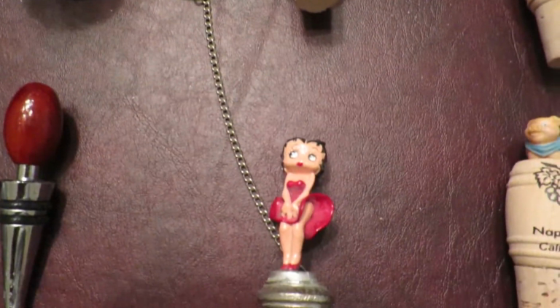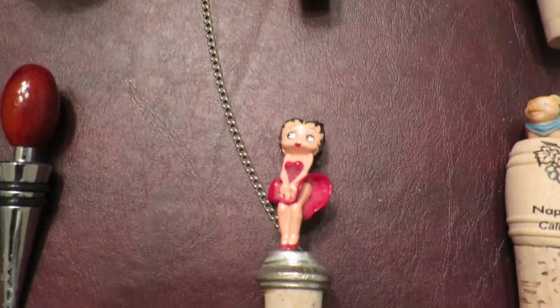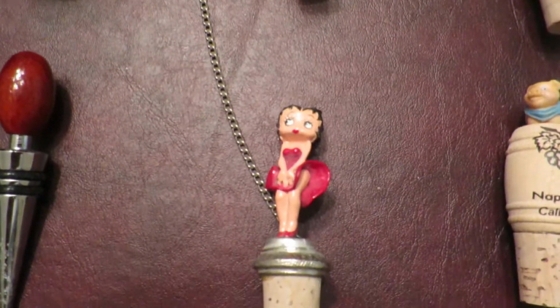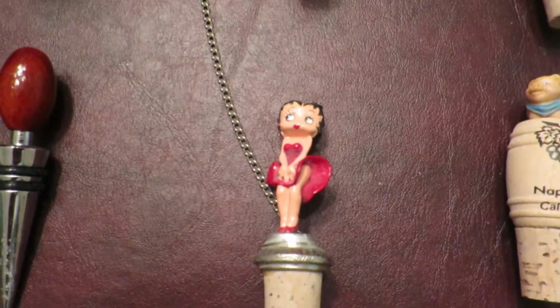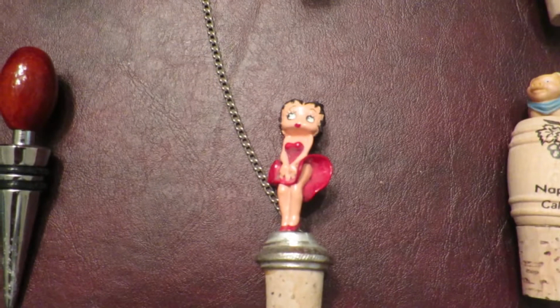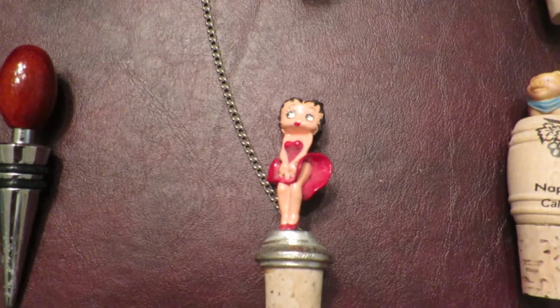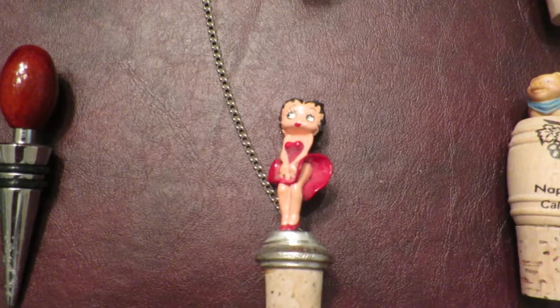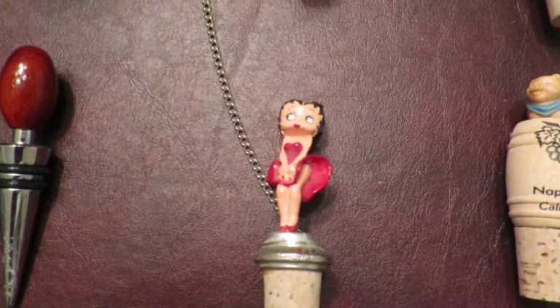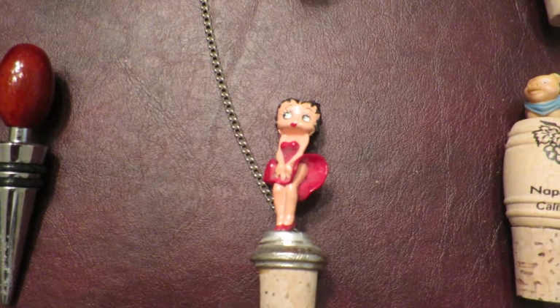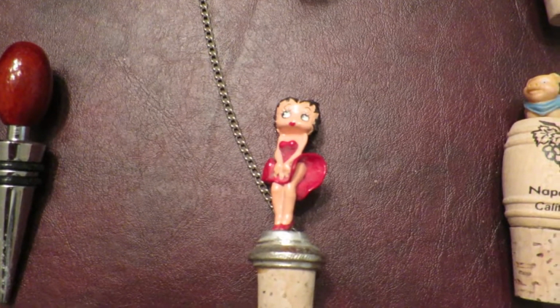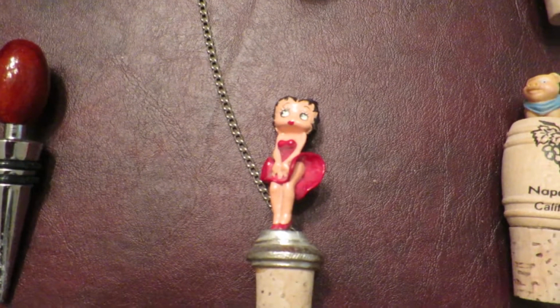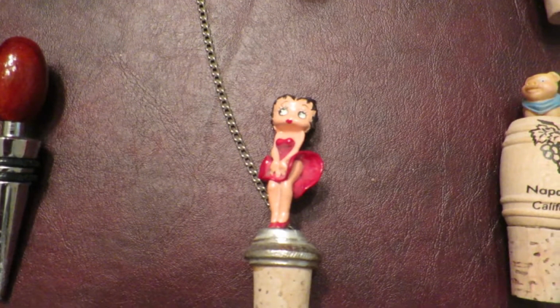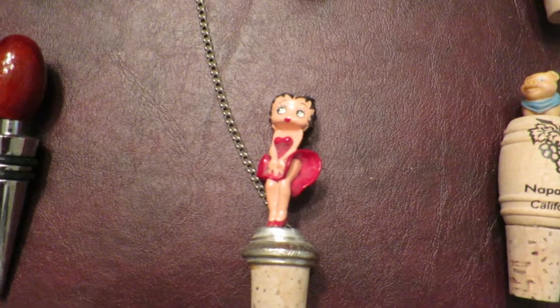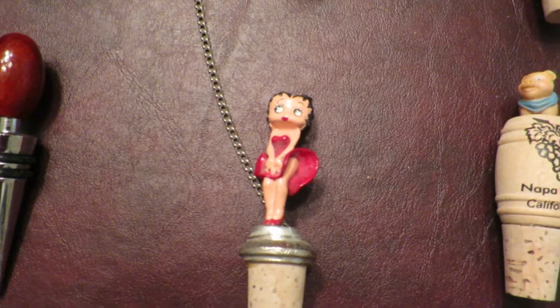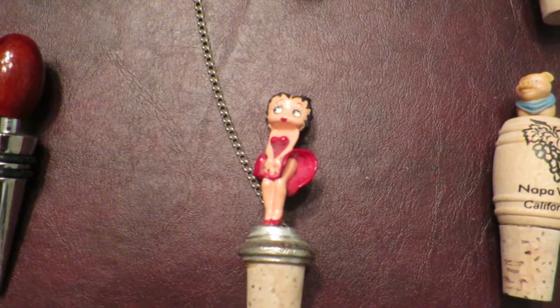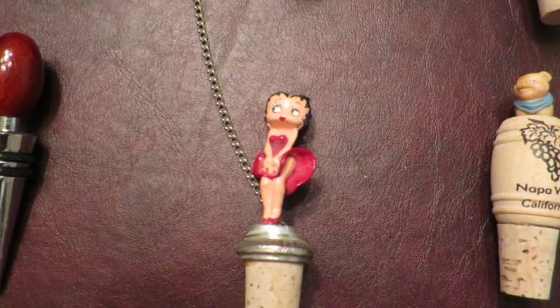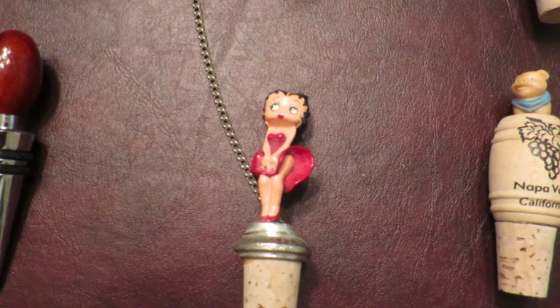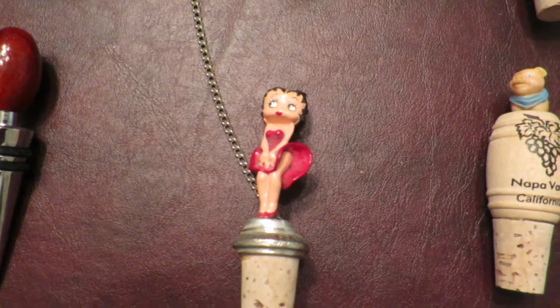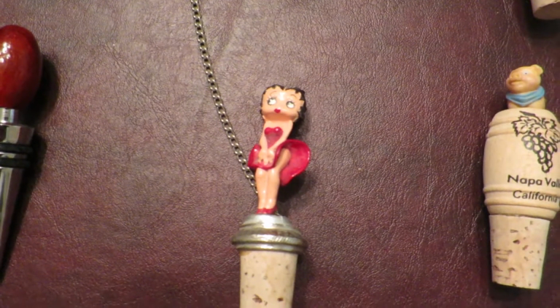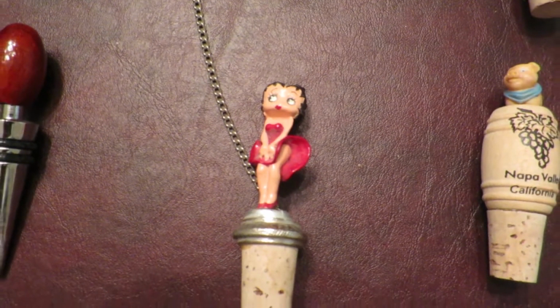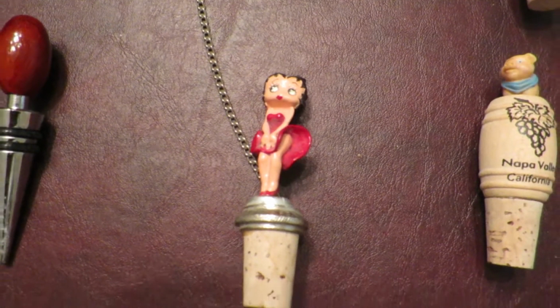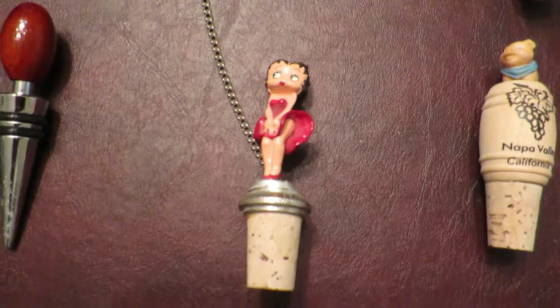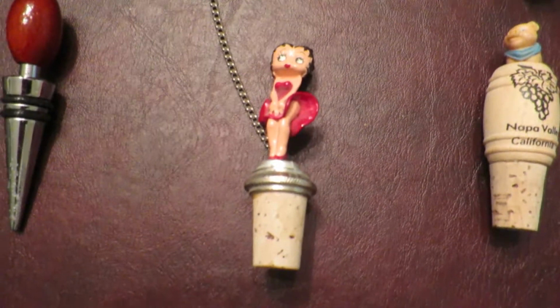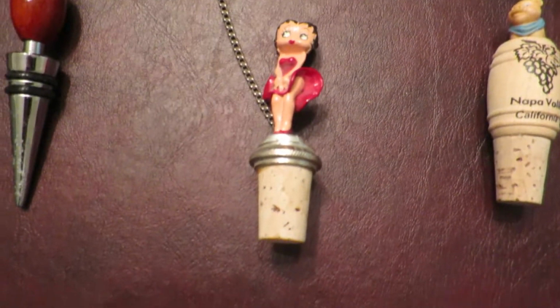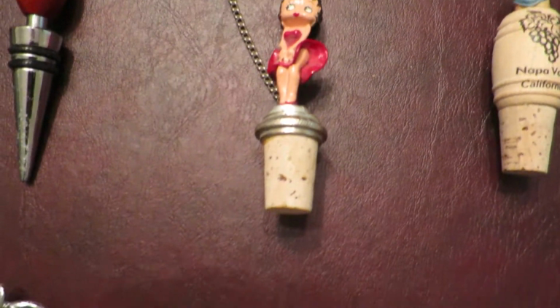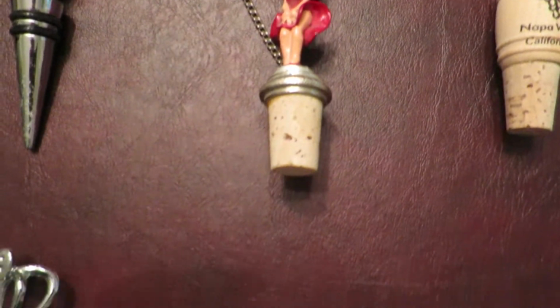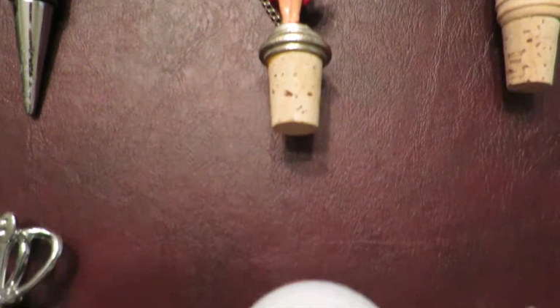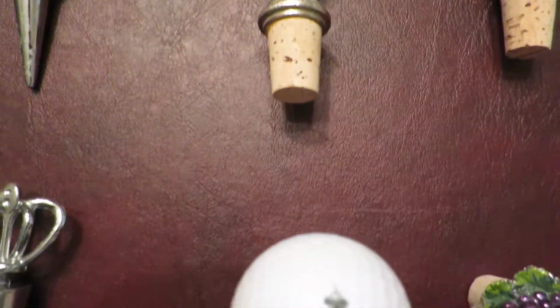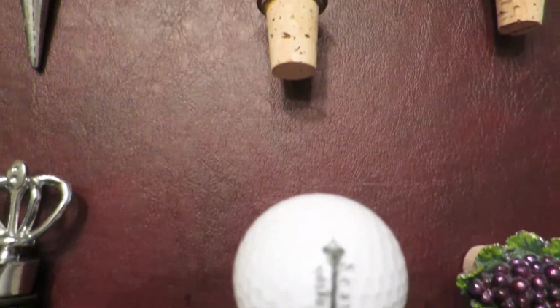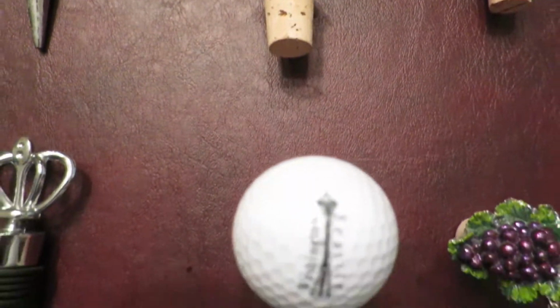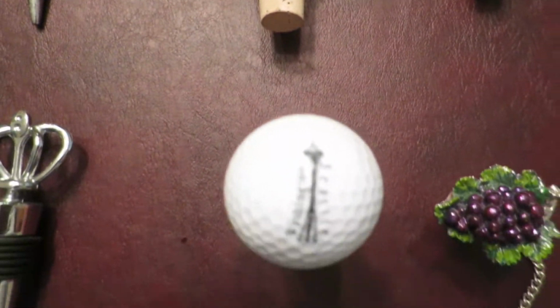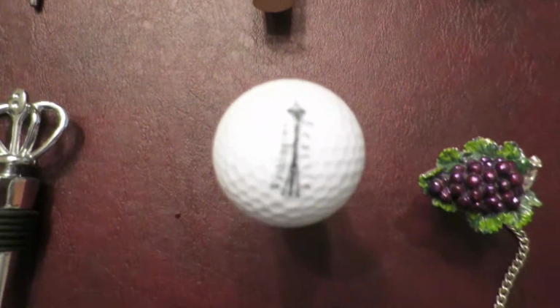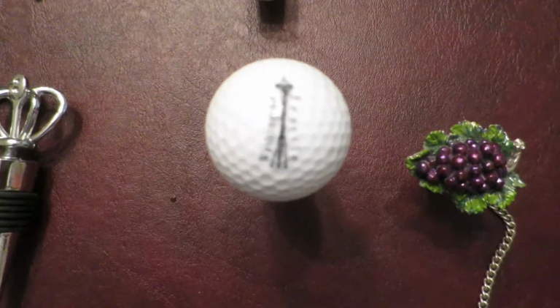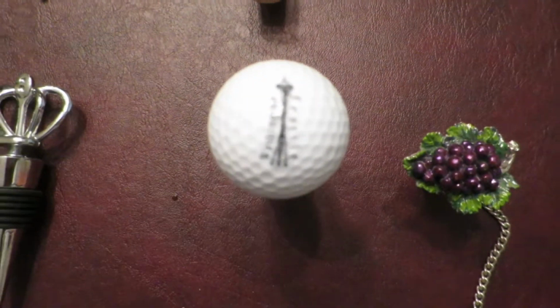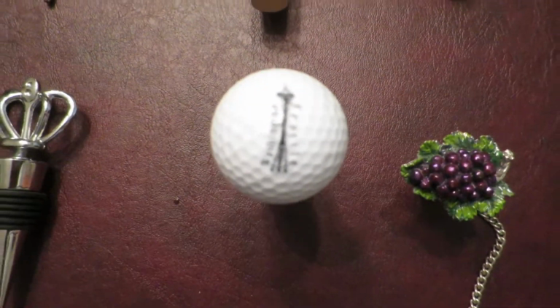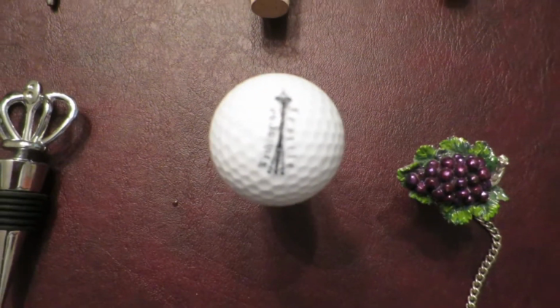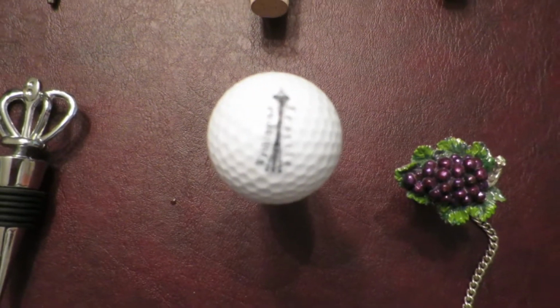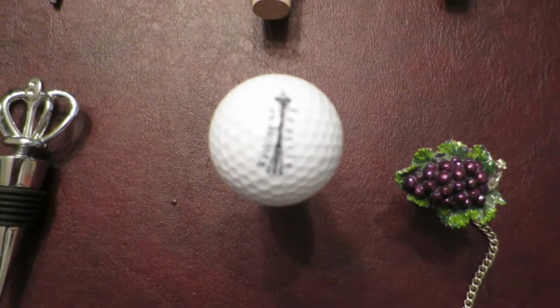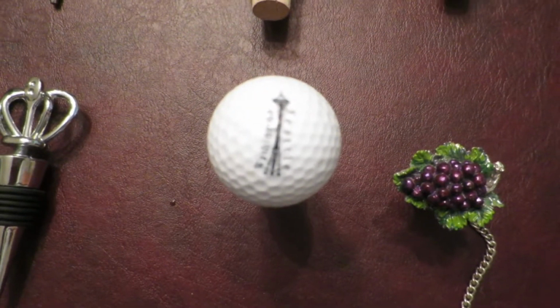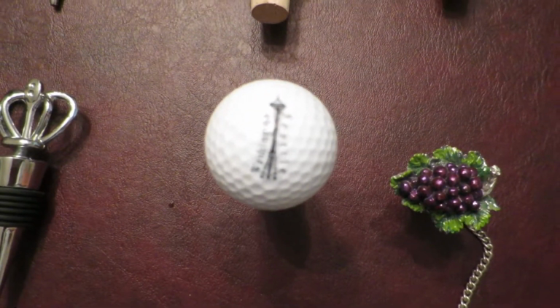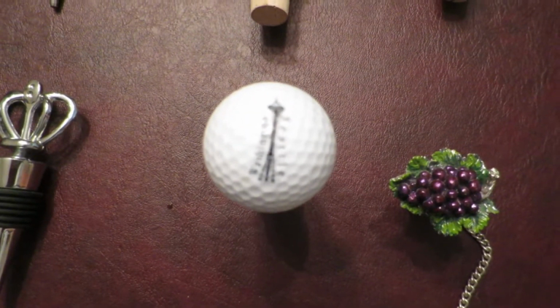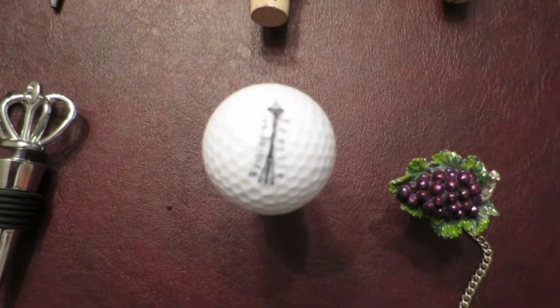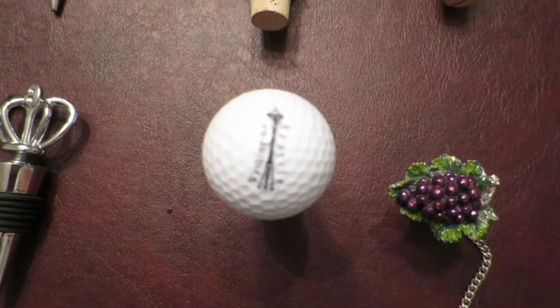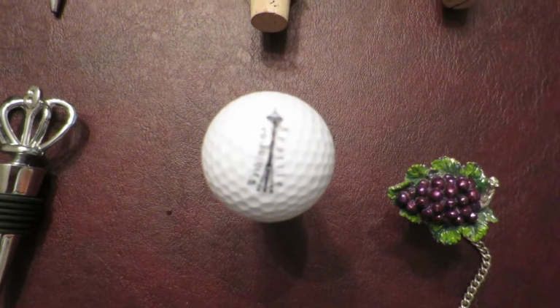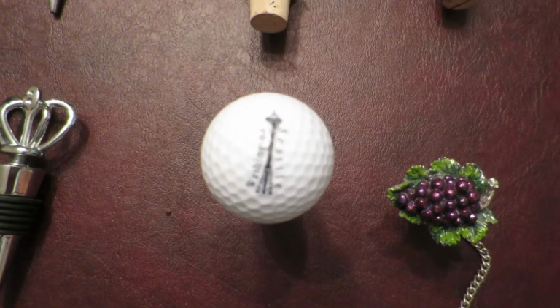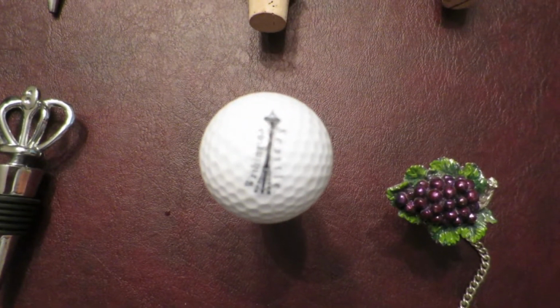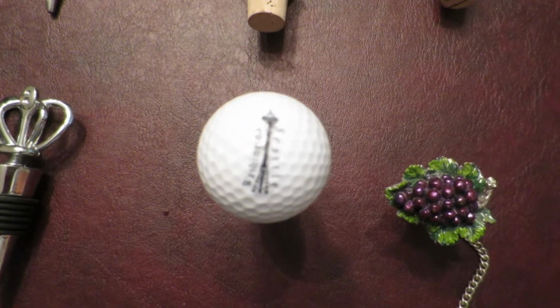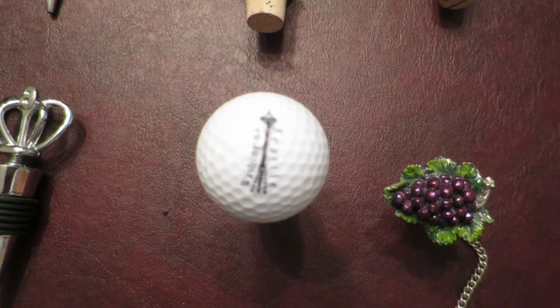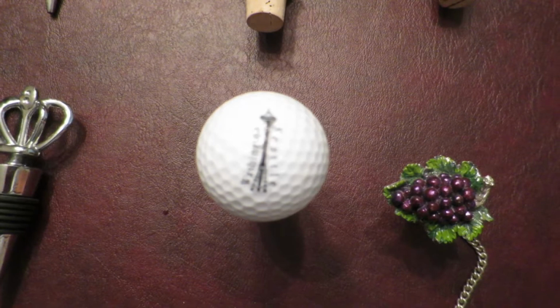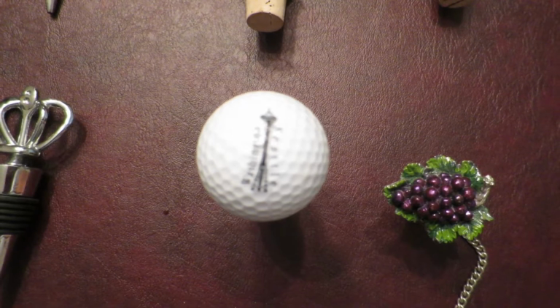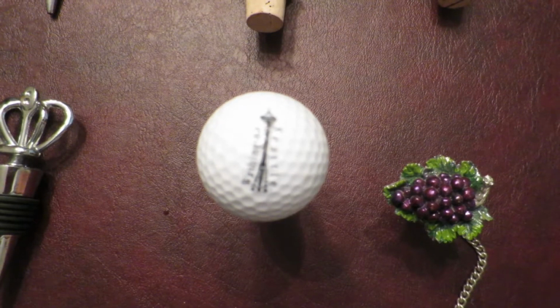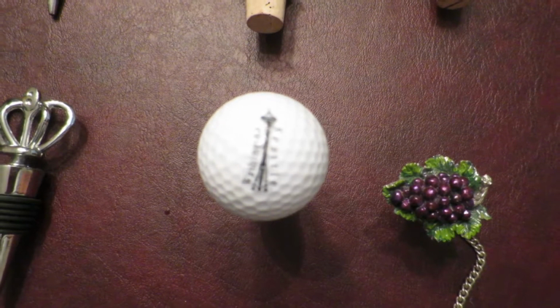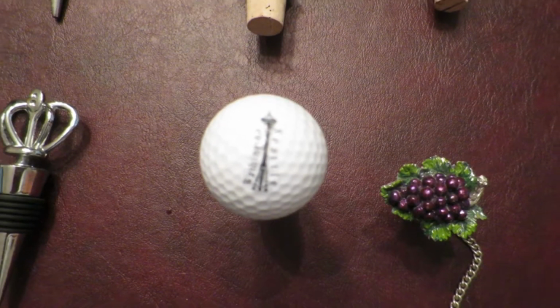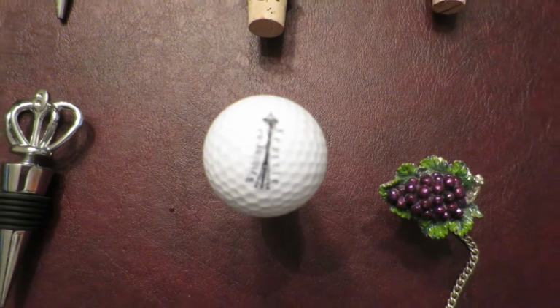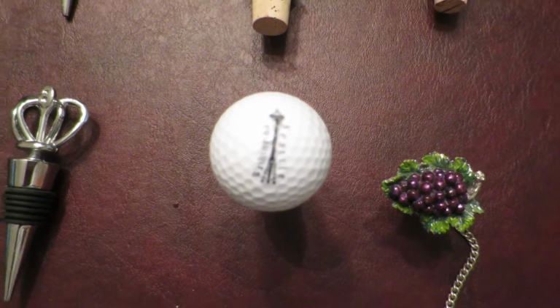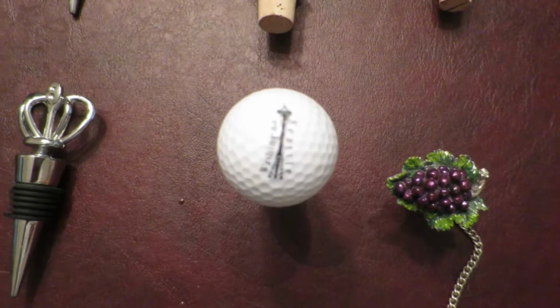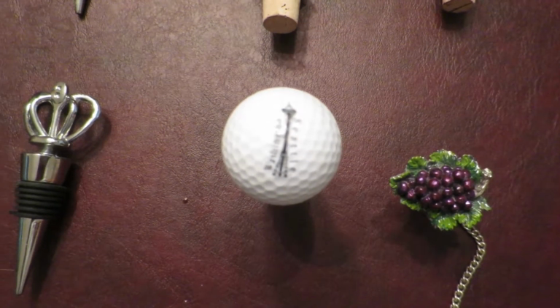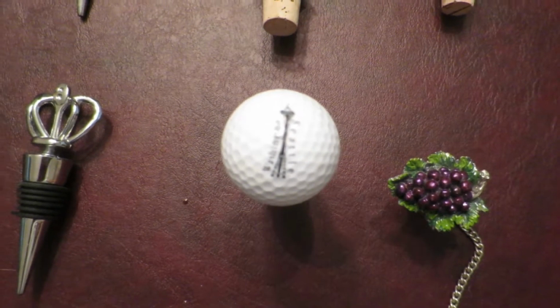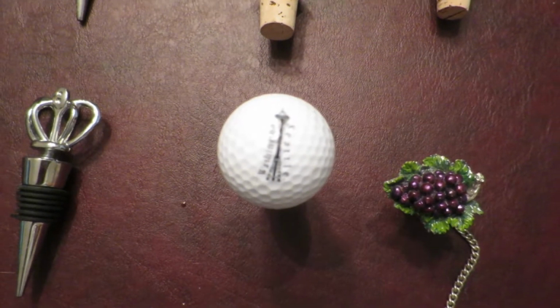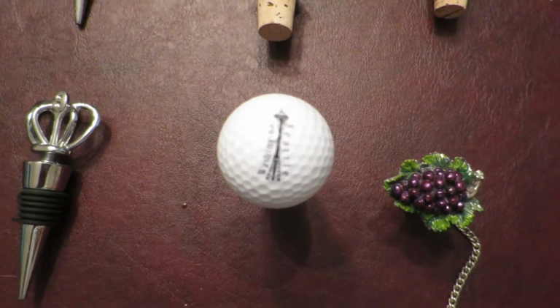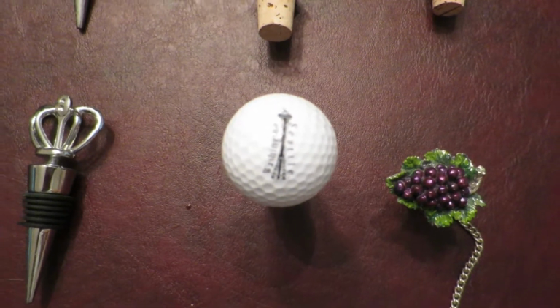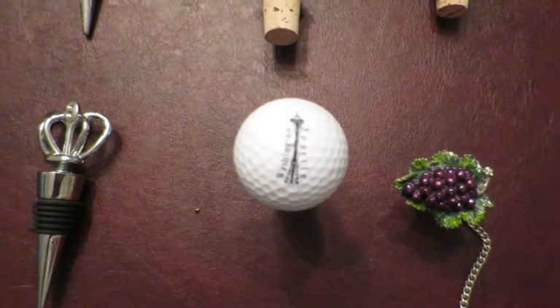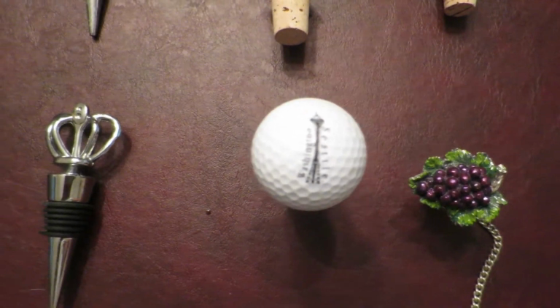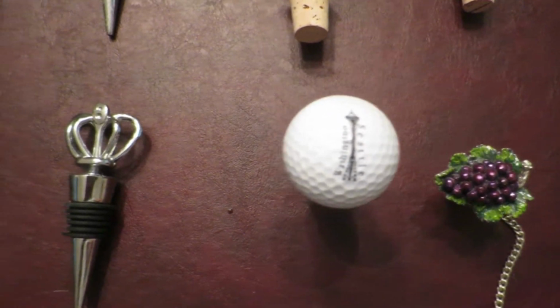Another painted pewter of Betty Boop. Picked this up in Seattle — these cool kind of souvenirs, it's got the Space Needle.